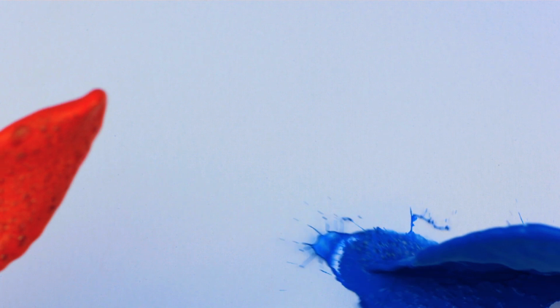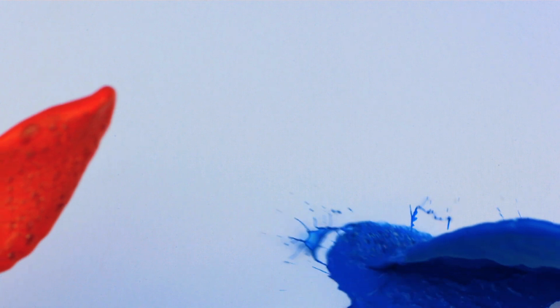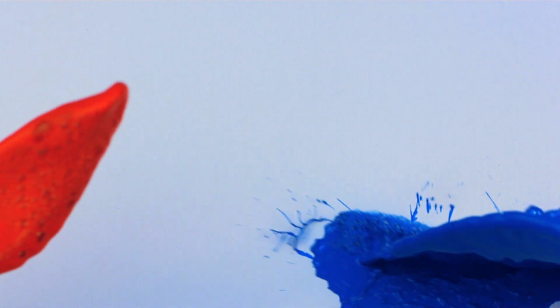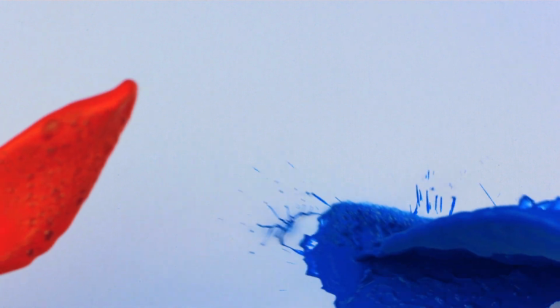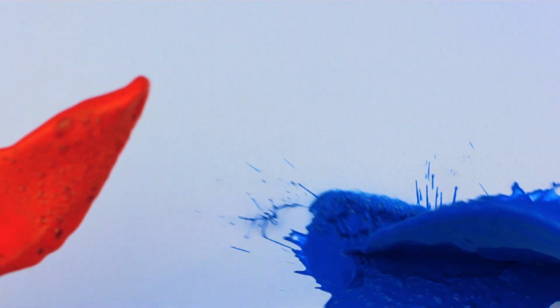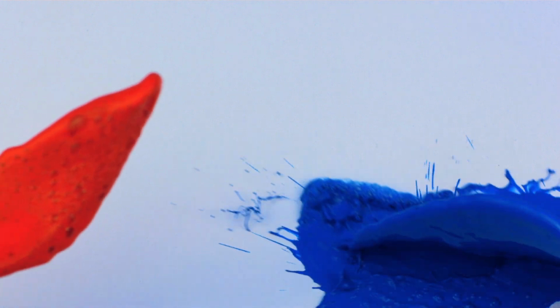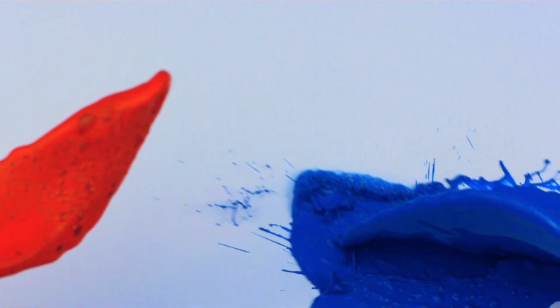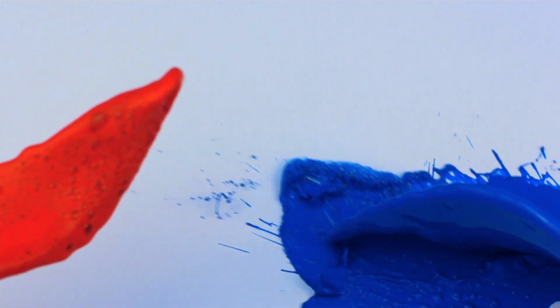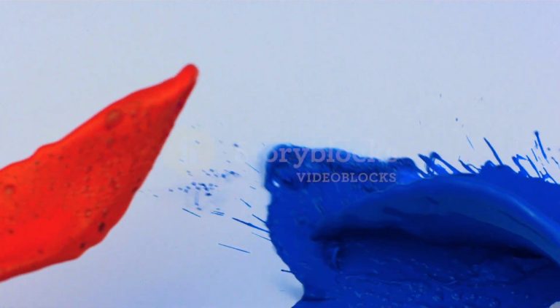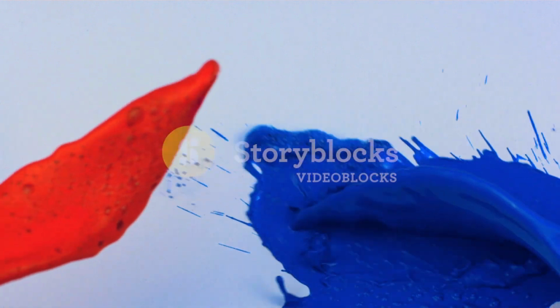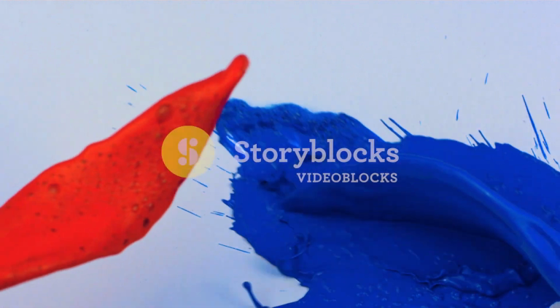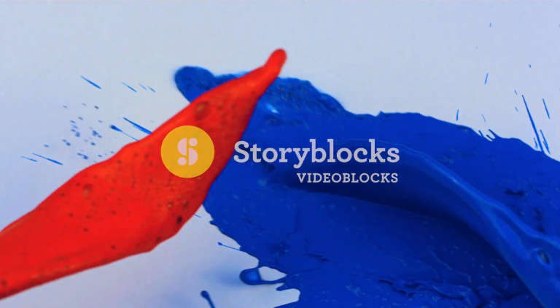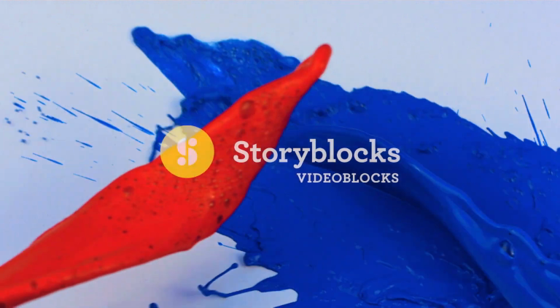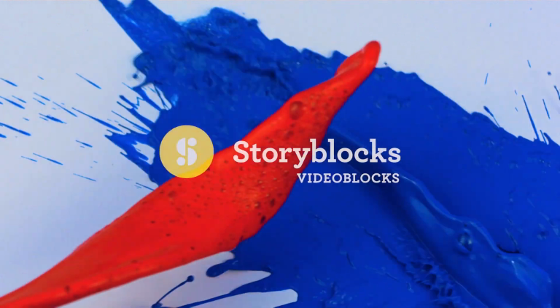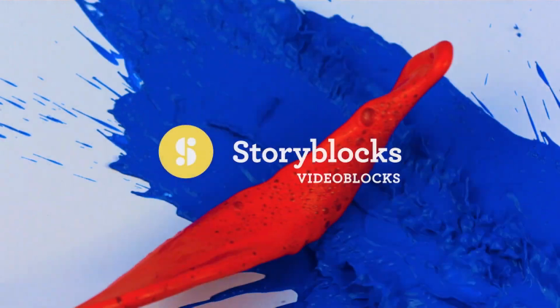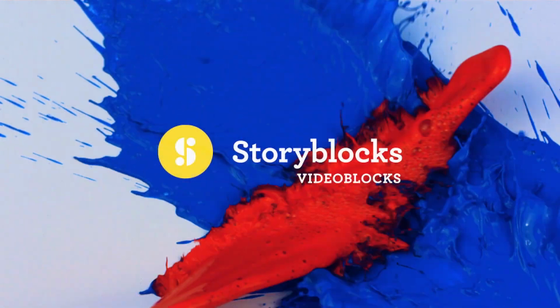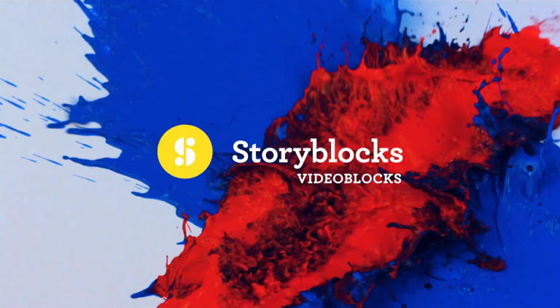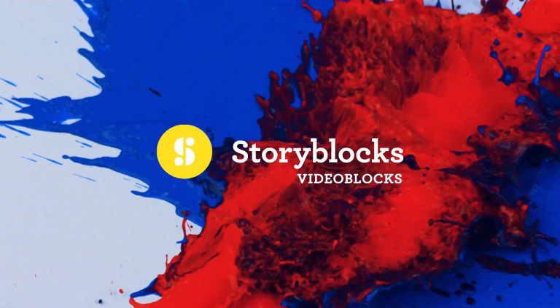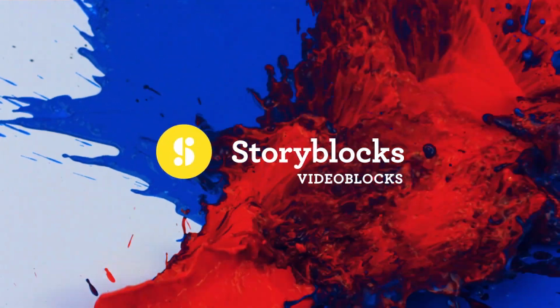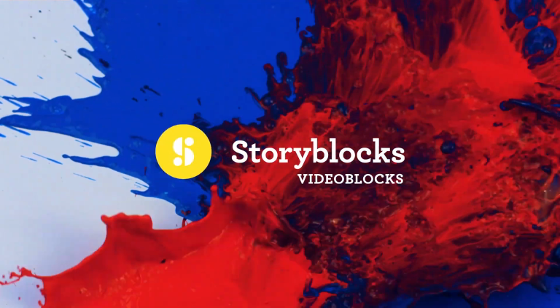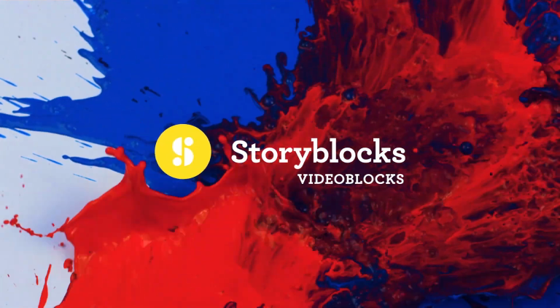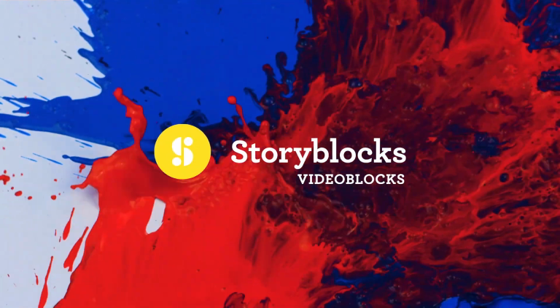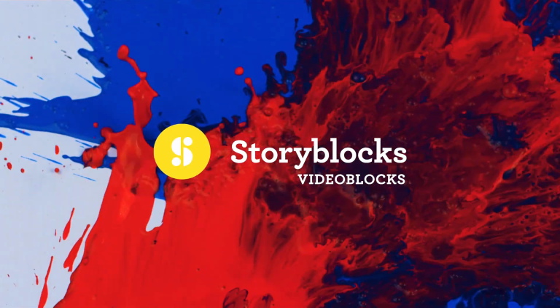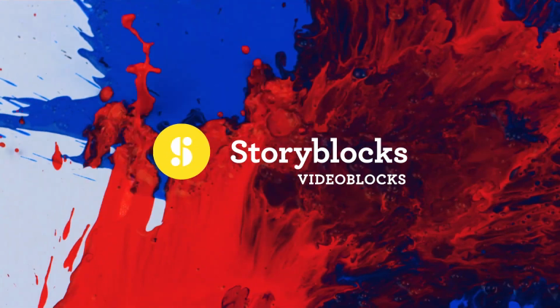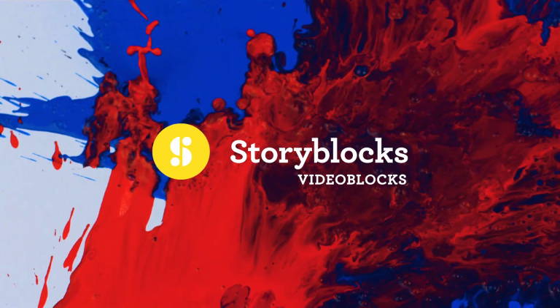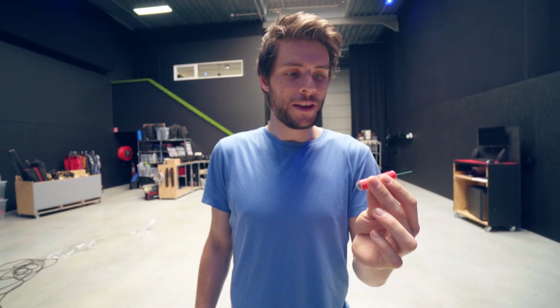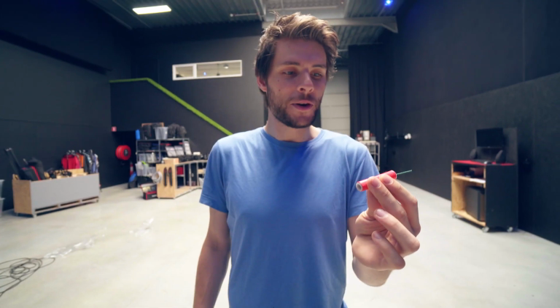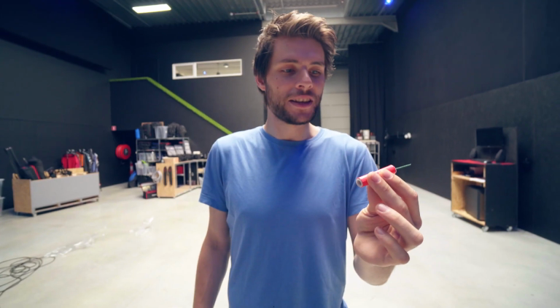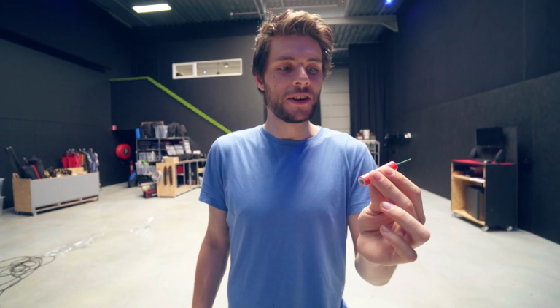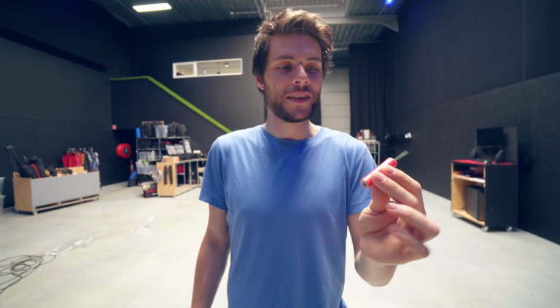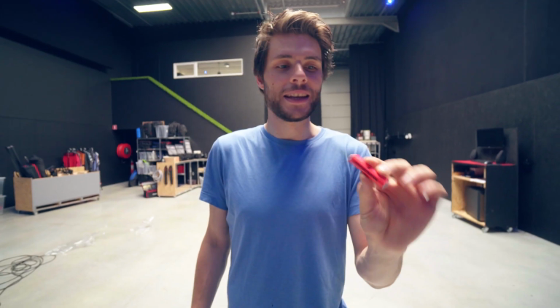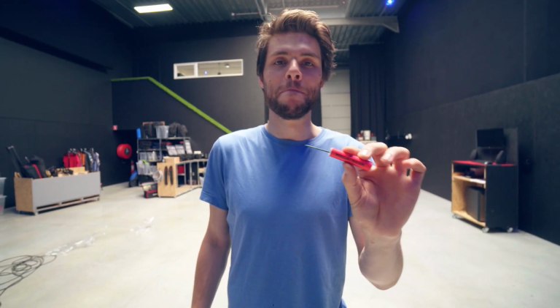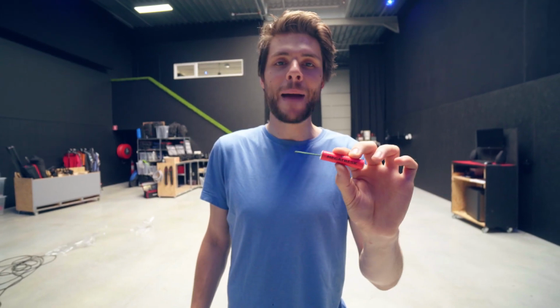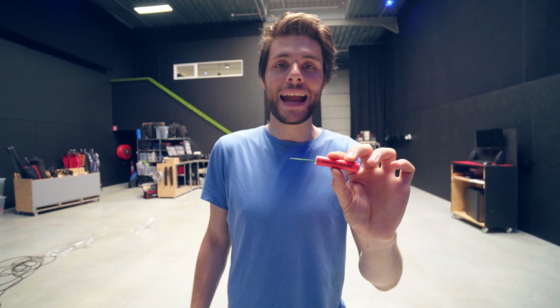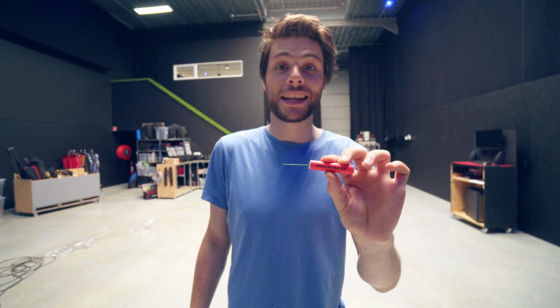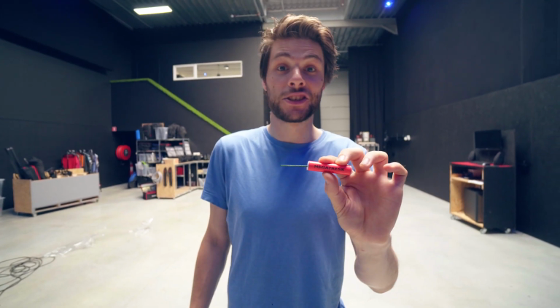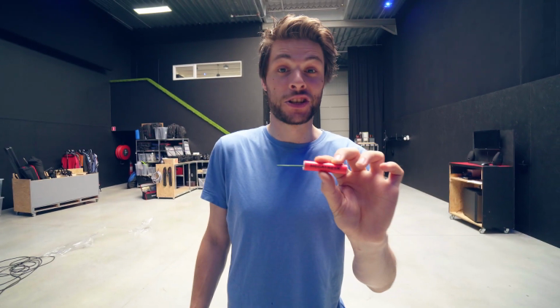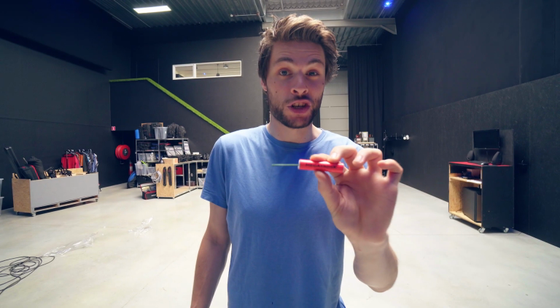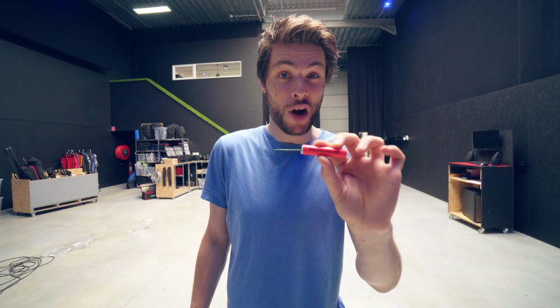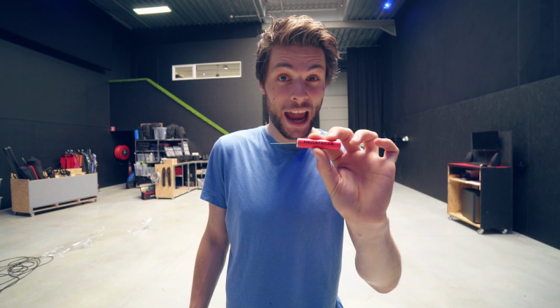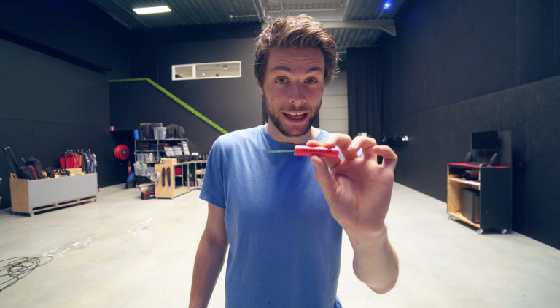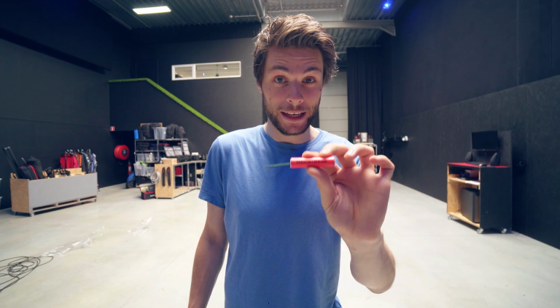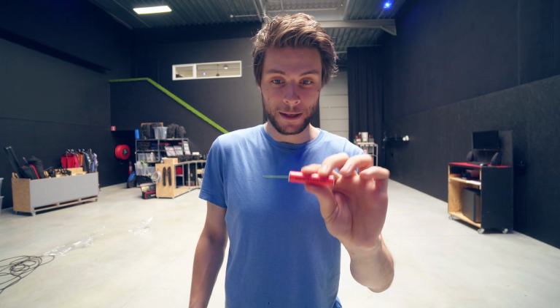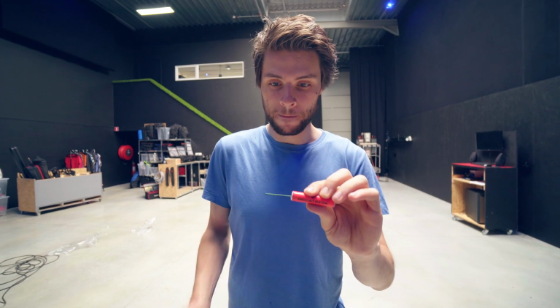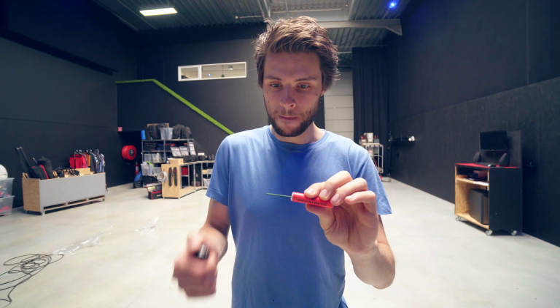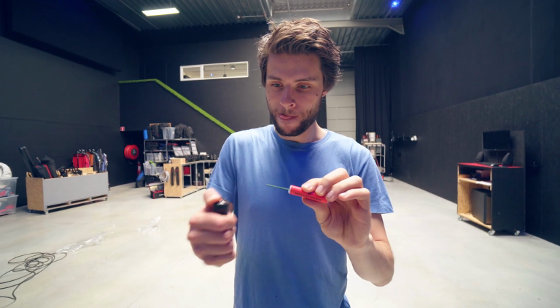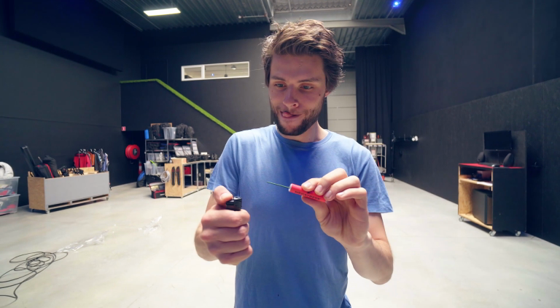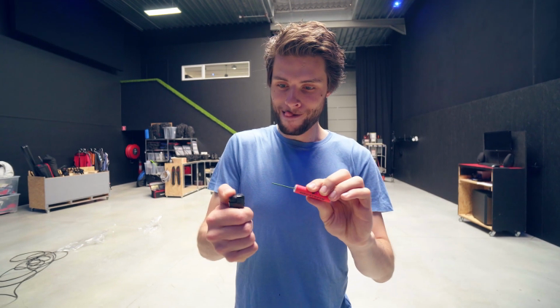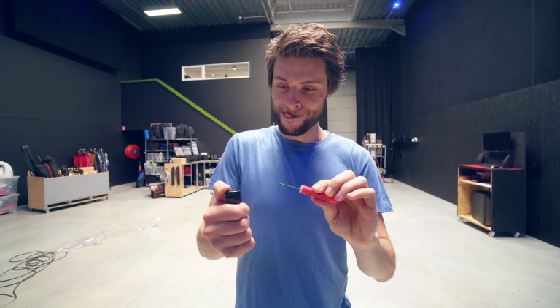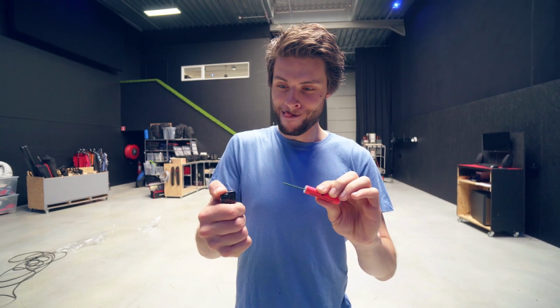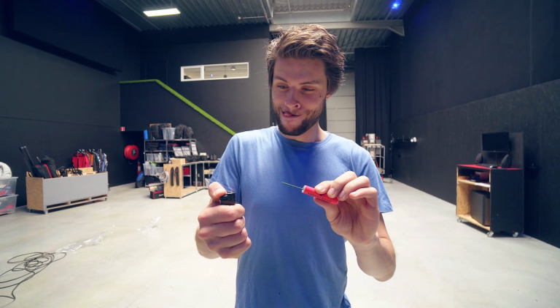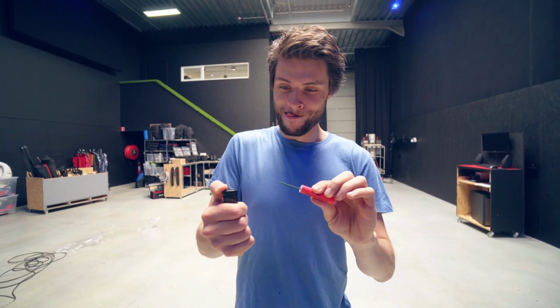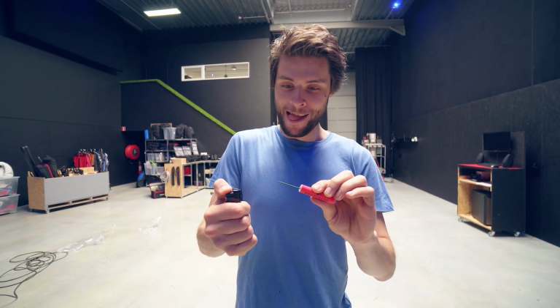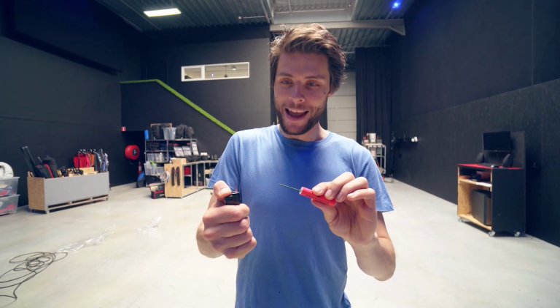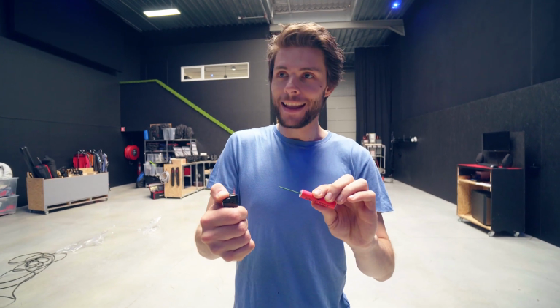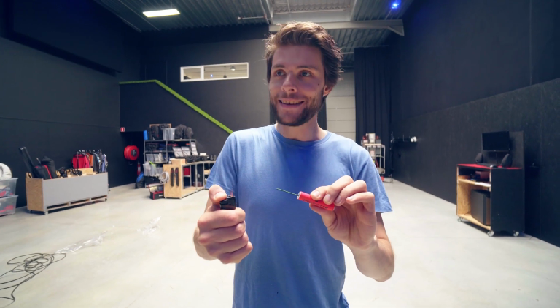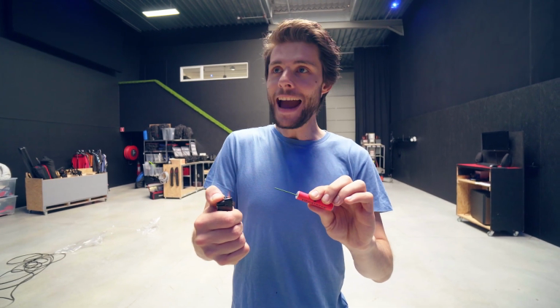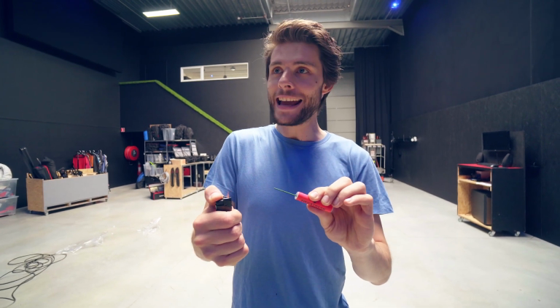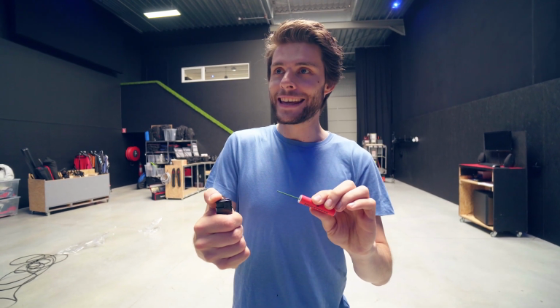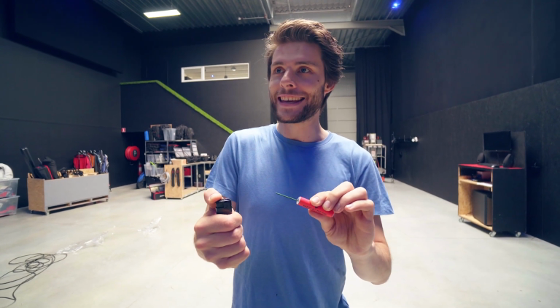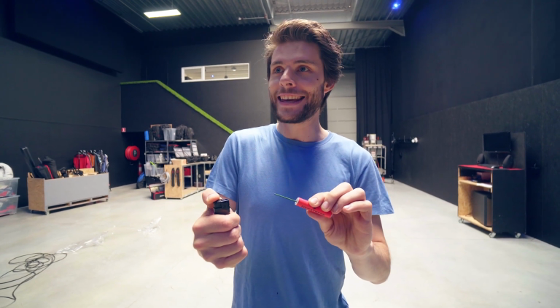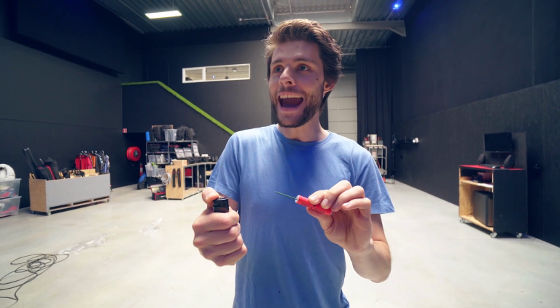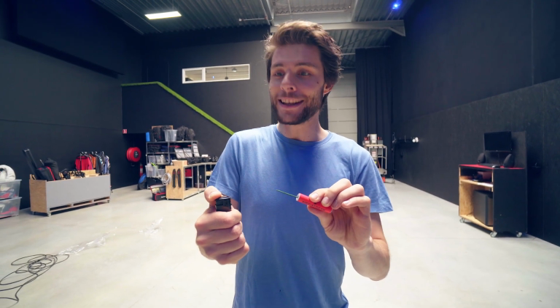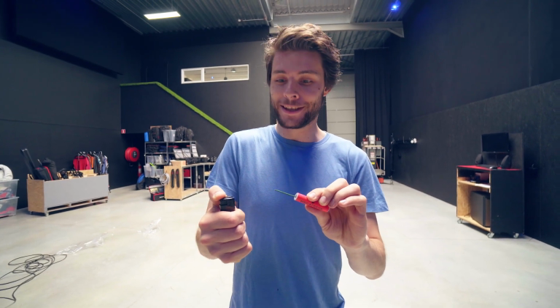This video is brought to you by Videoblocks. This right here is the Megastrack. Yannick, catch!